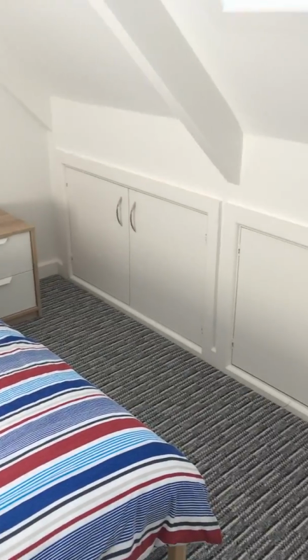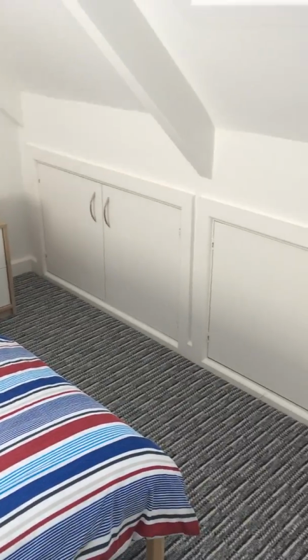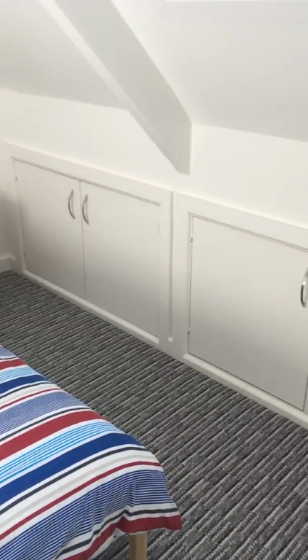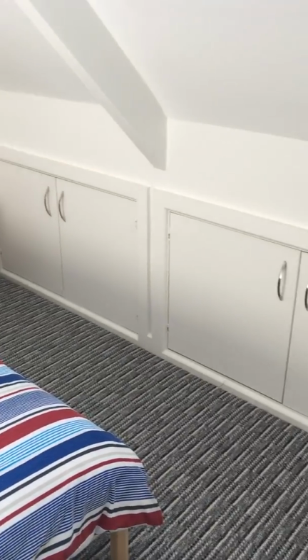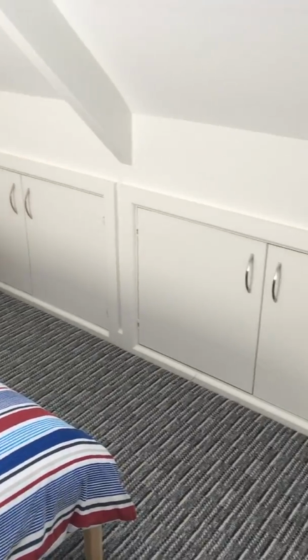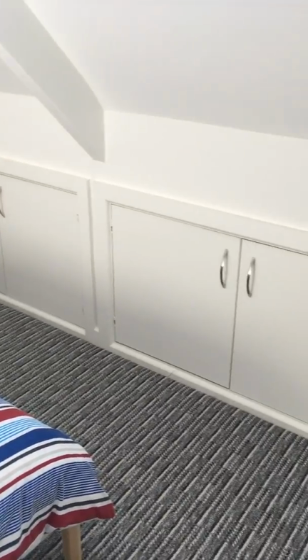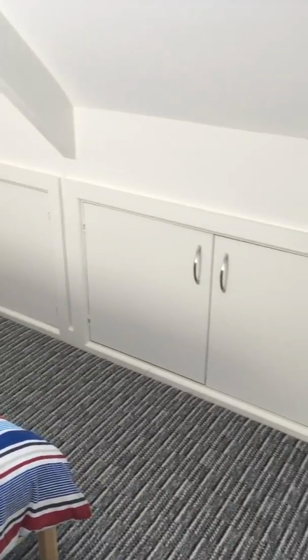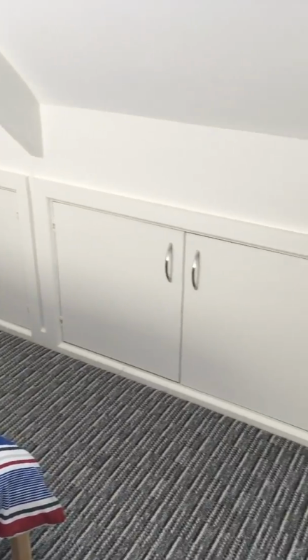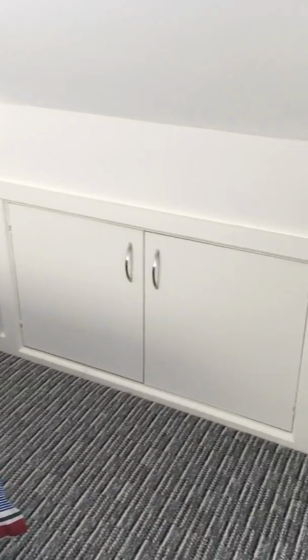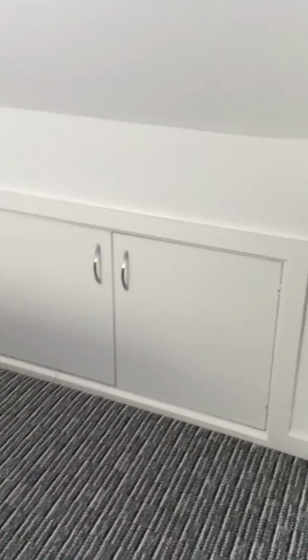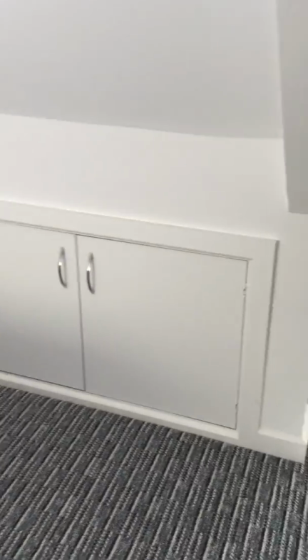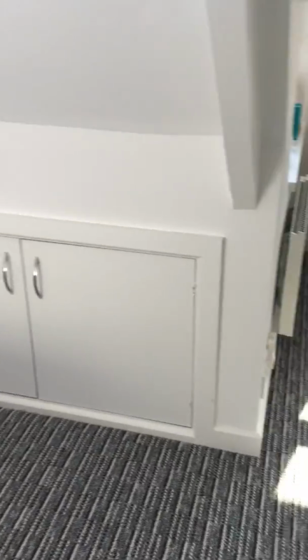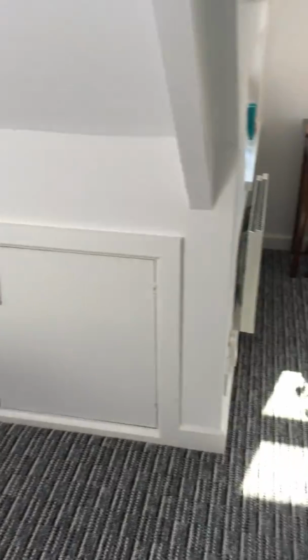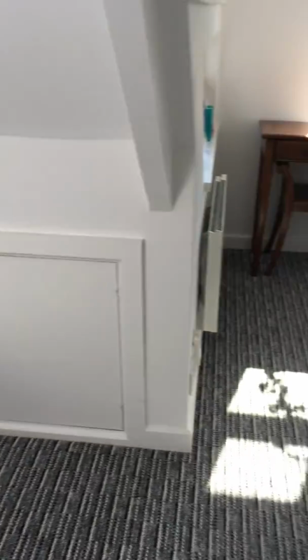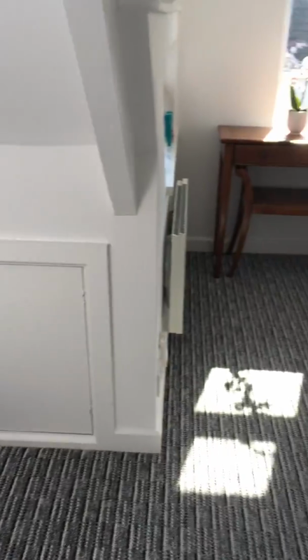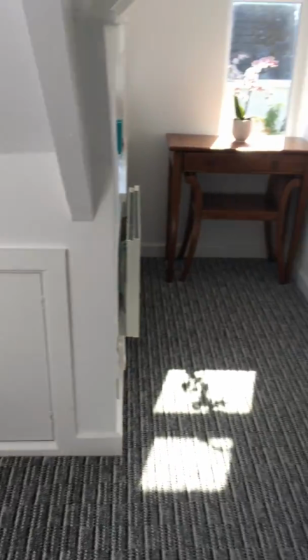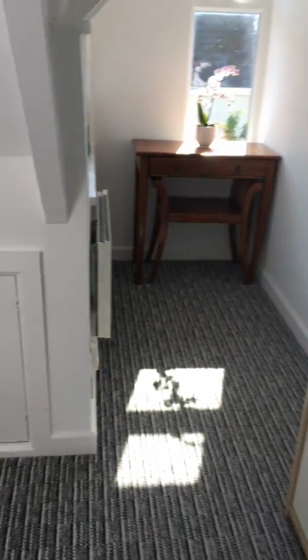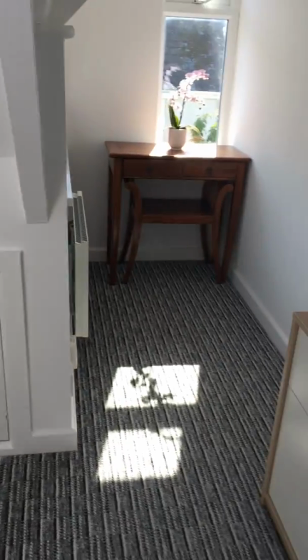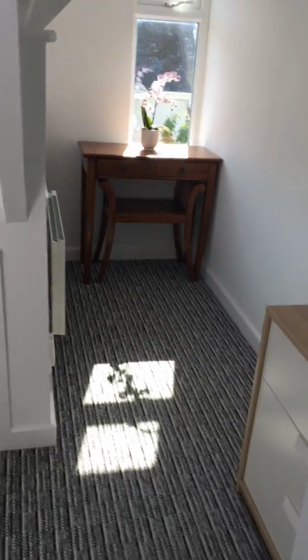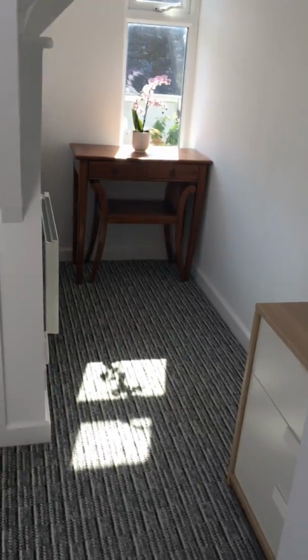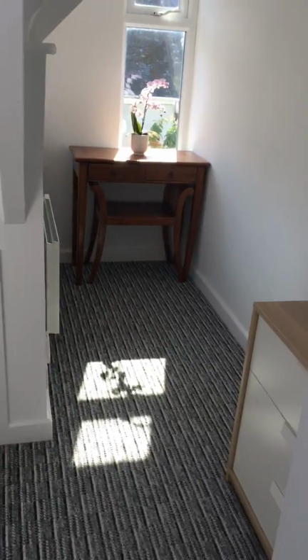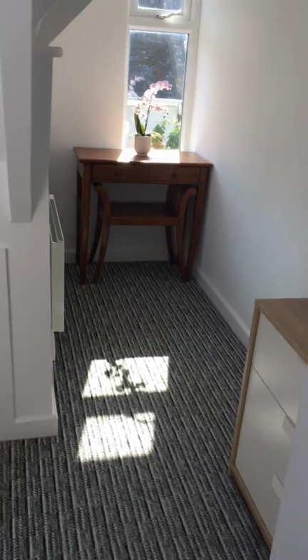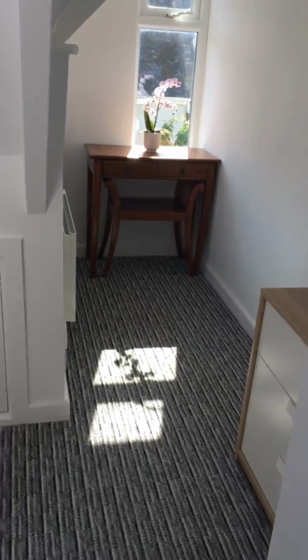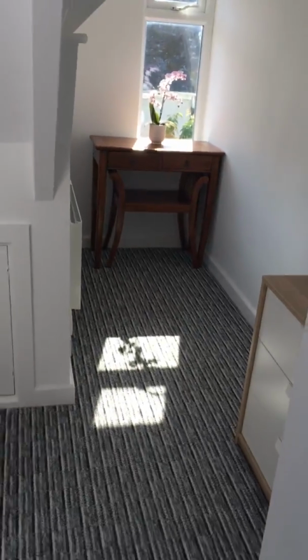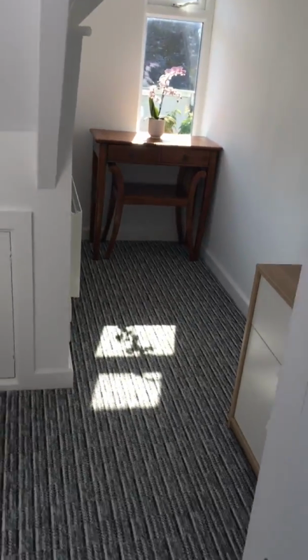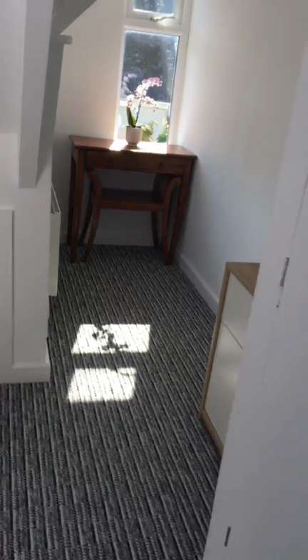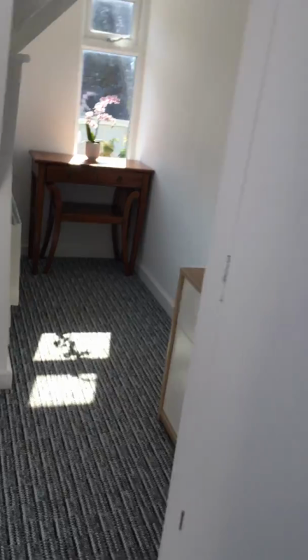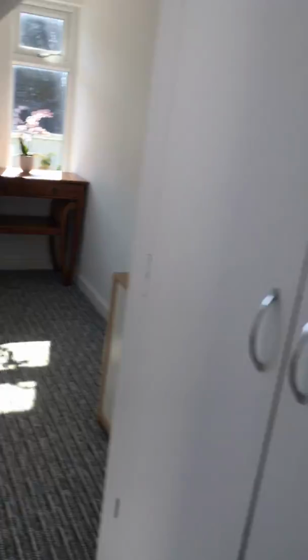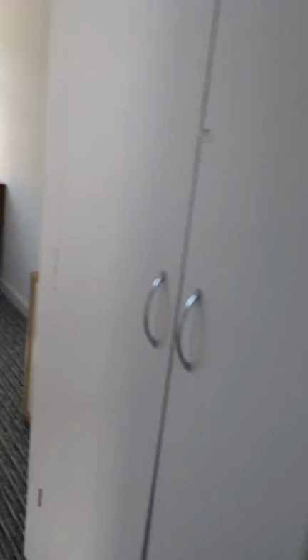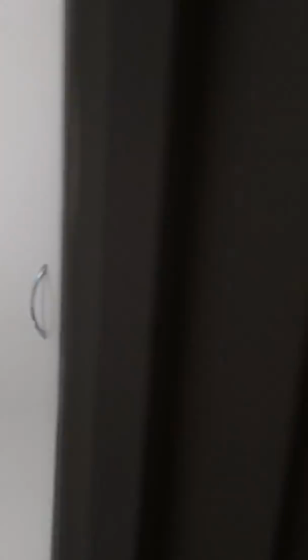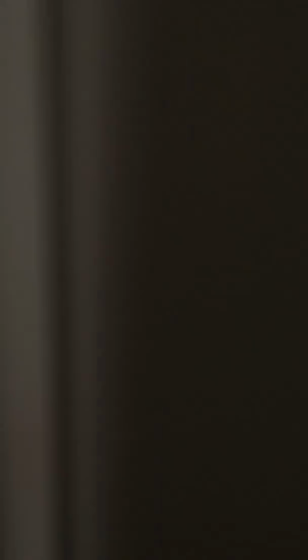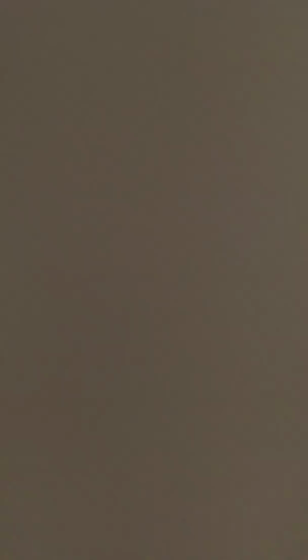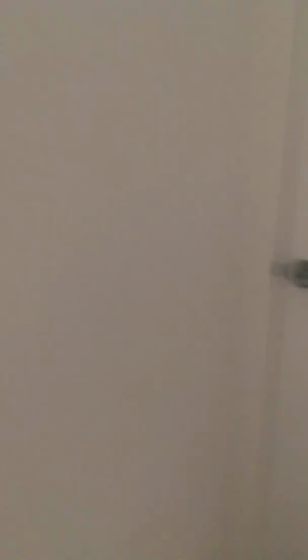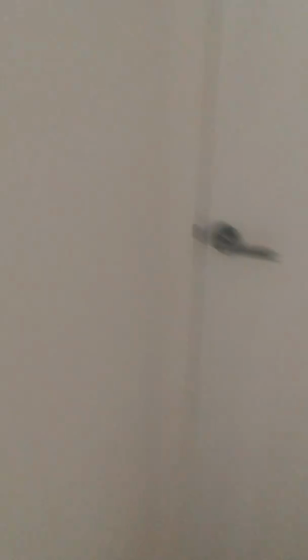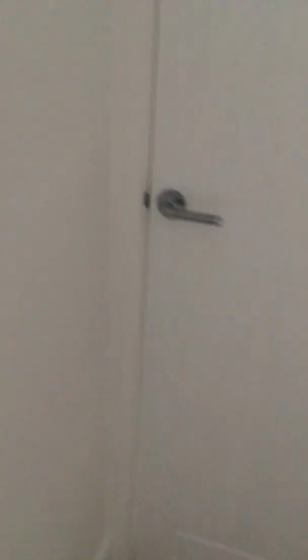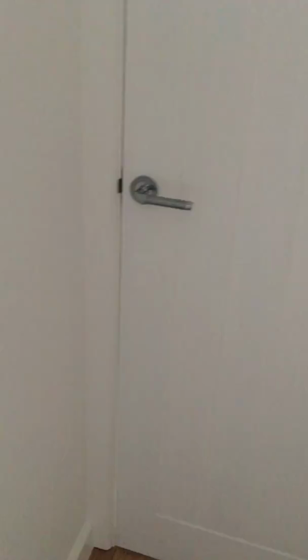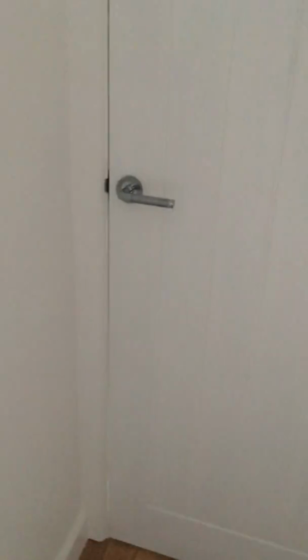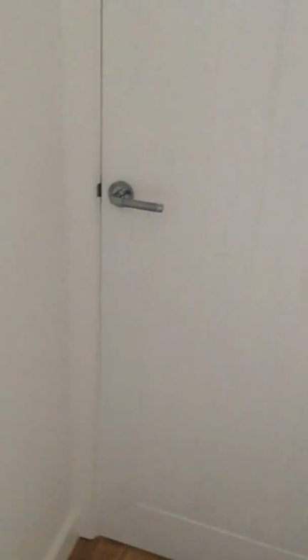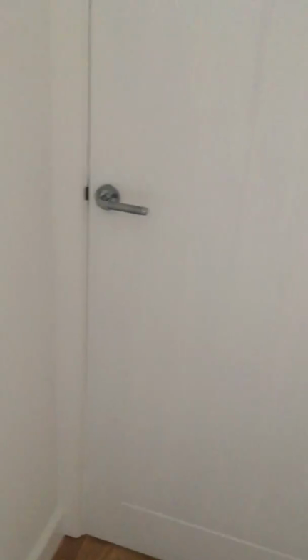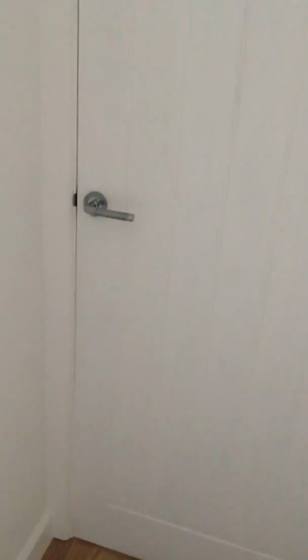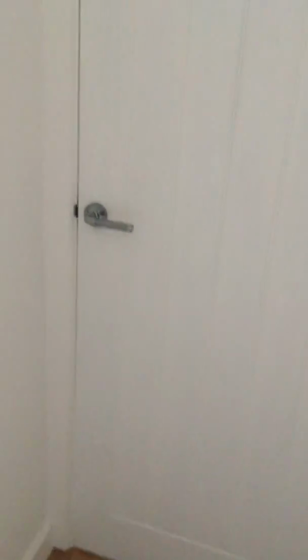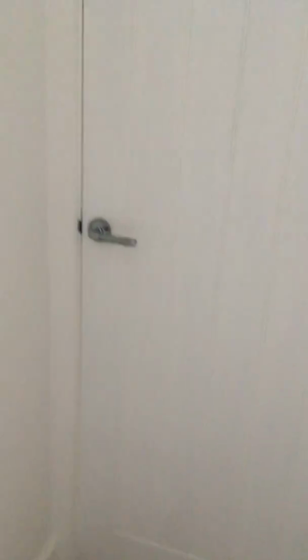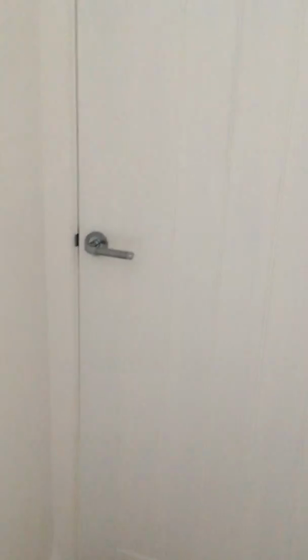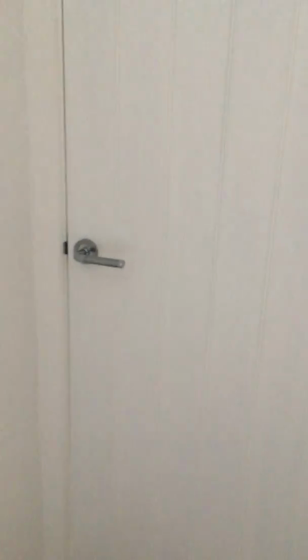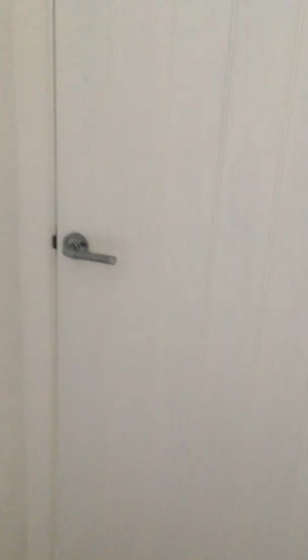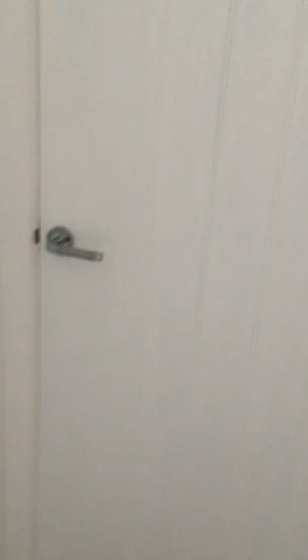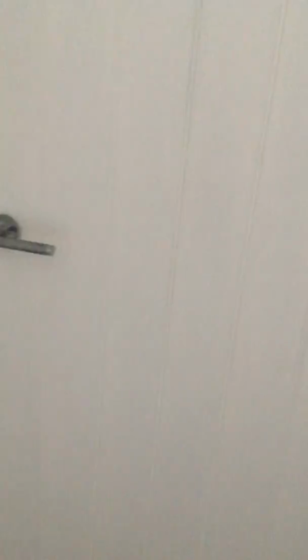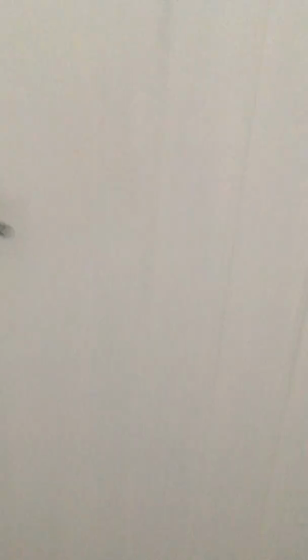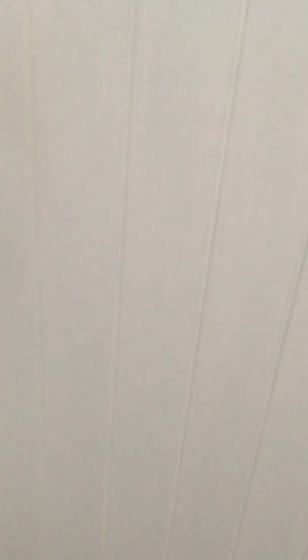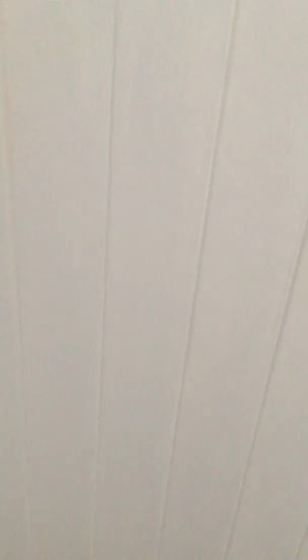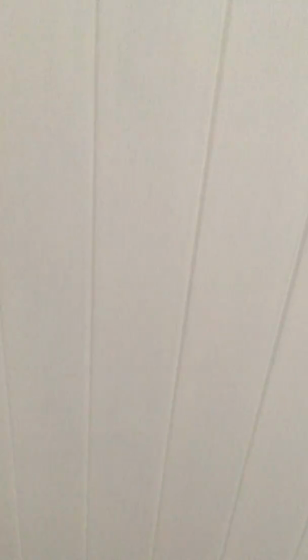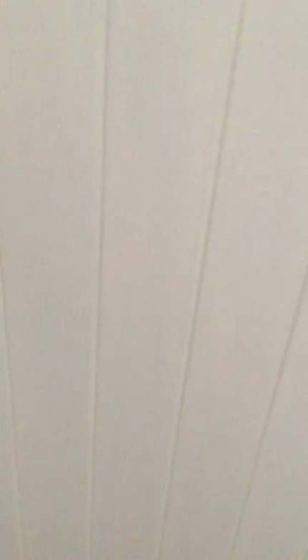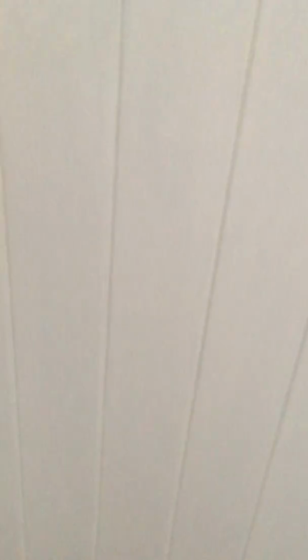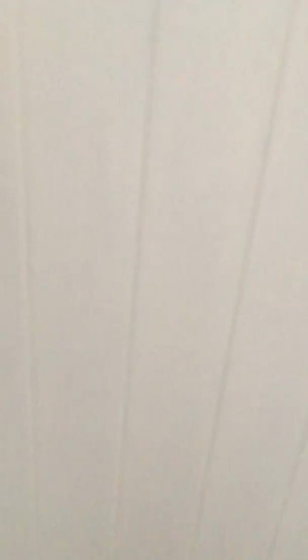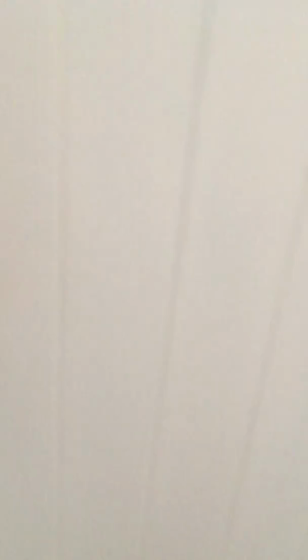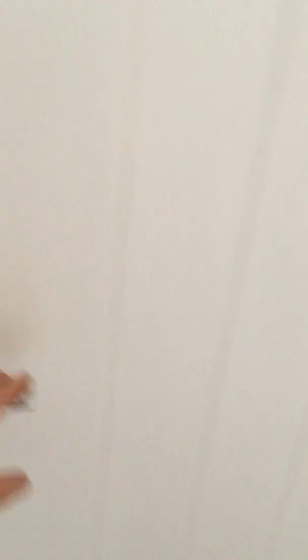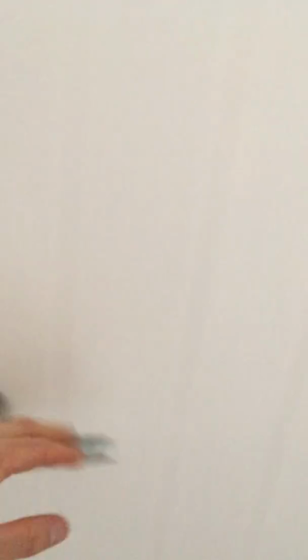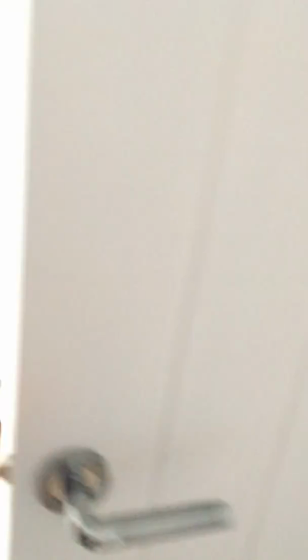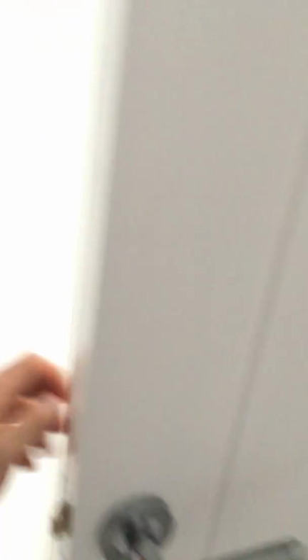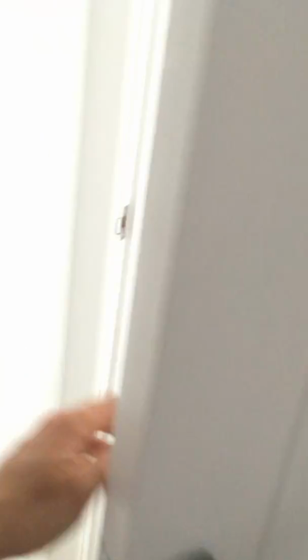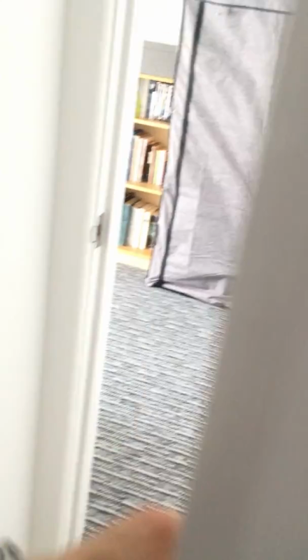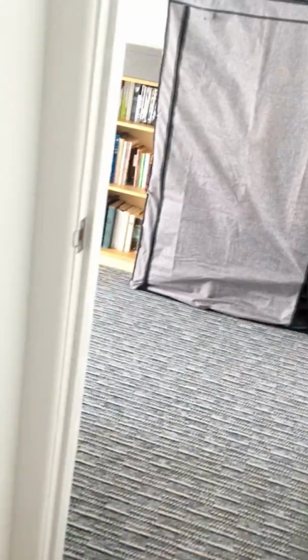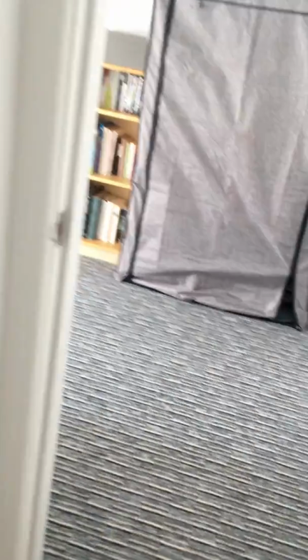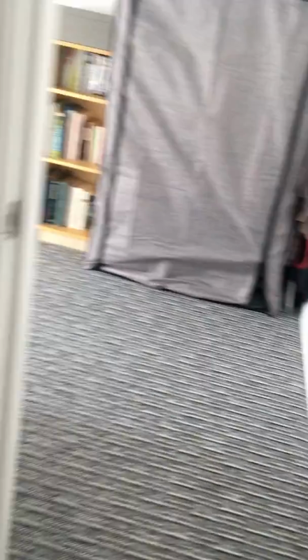Brand new carpet, brand new flooring, newly decorated. Let's go to the other bedroom and have a little look.